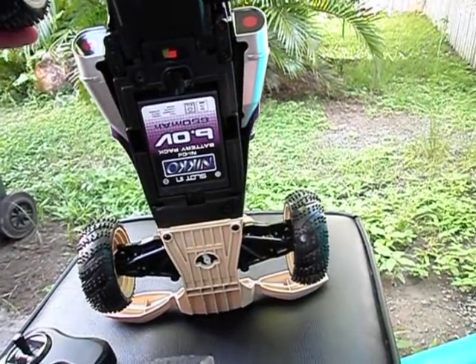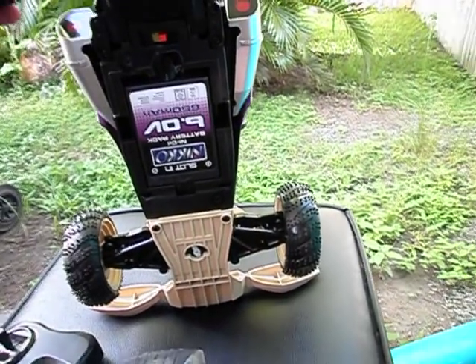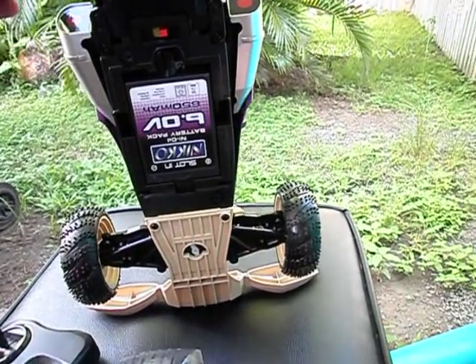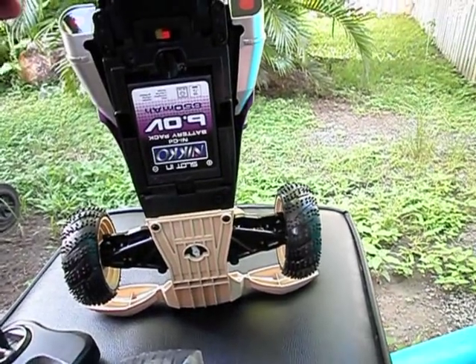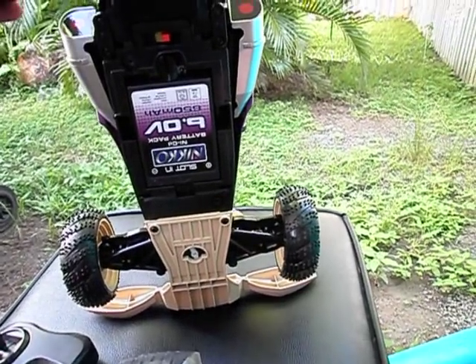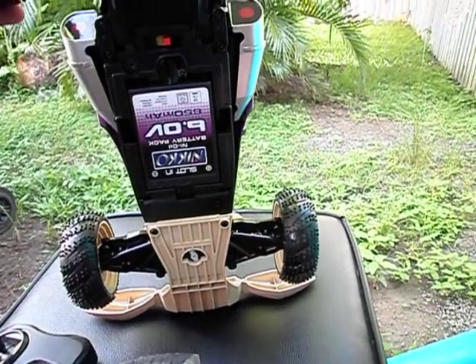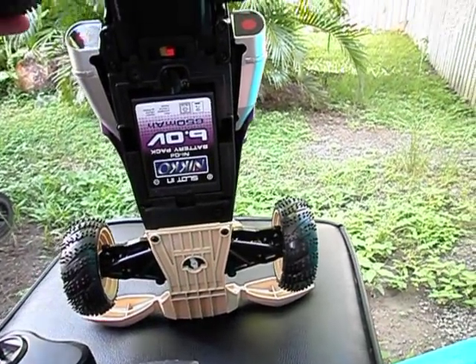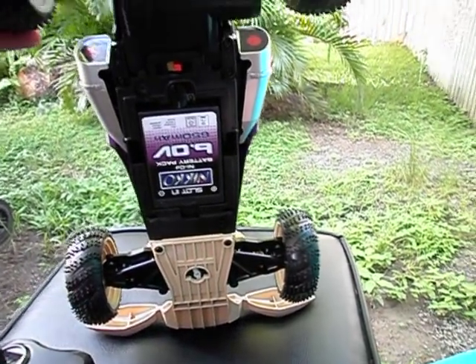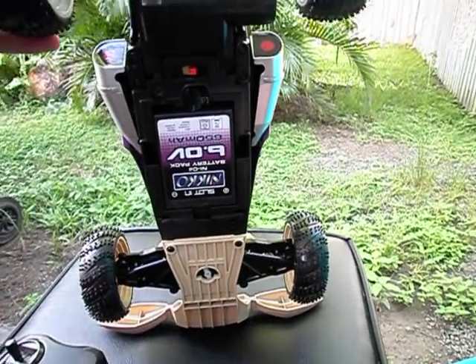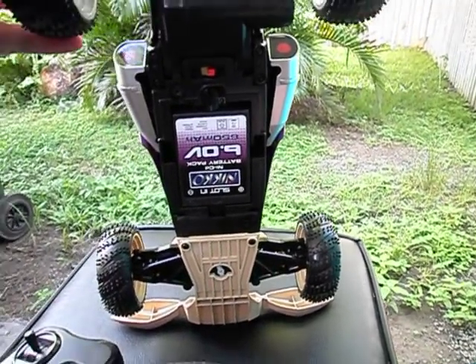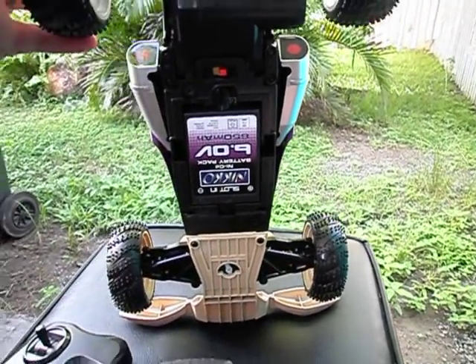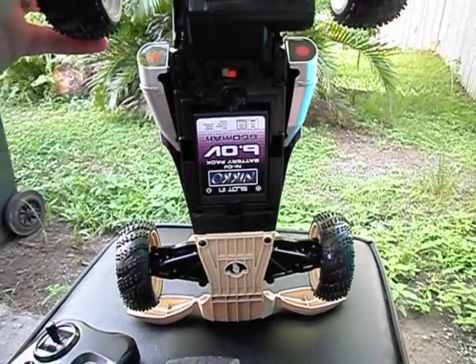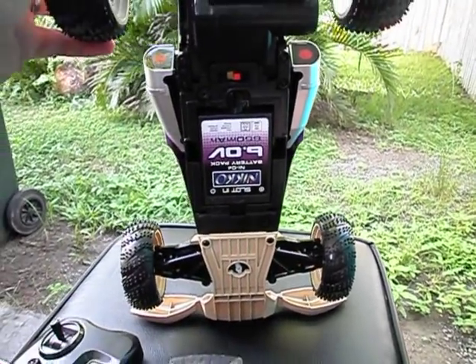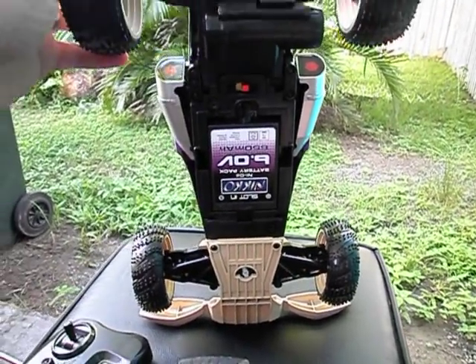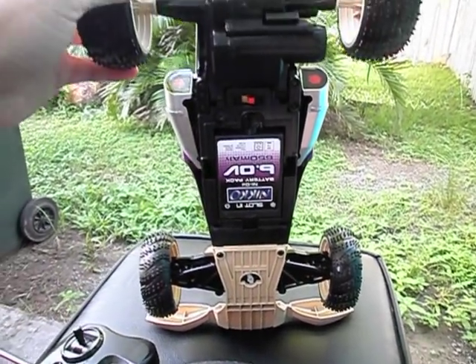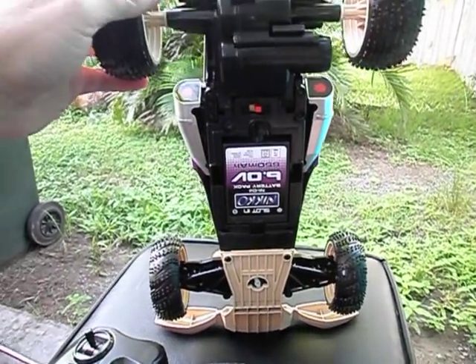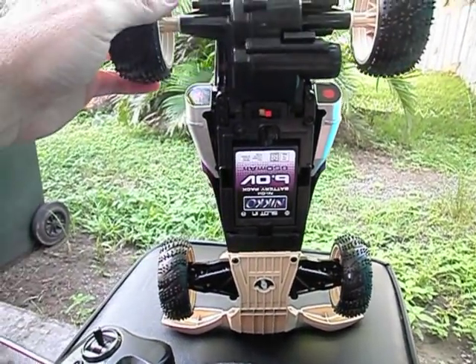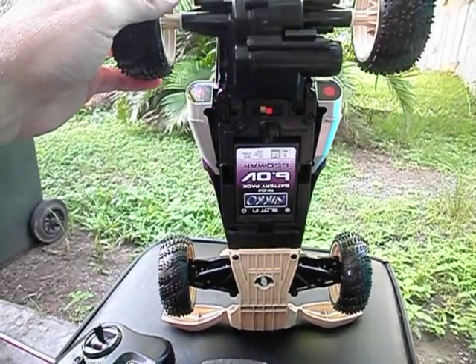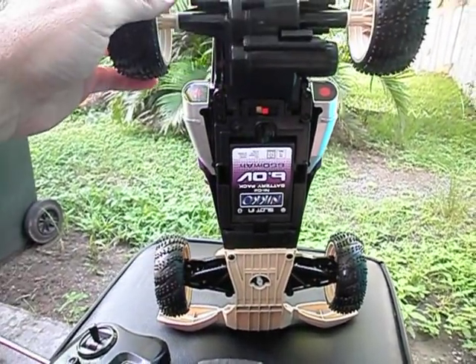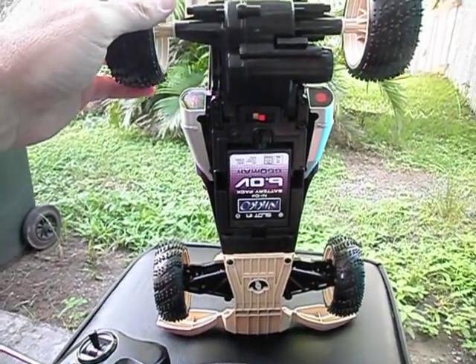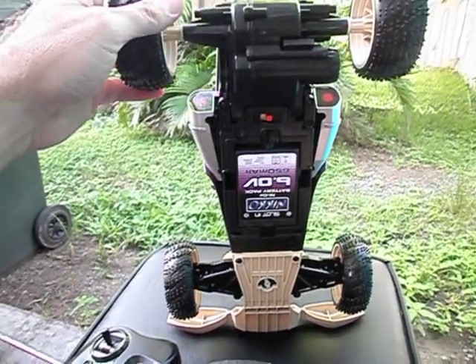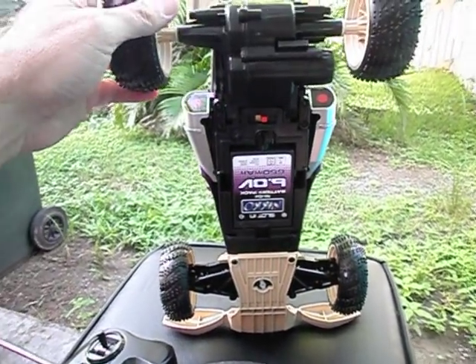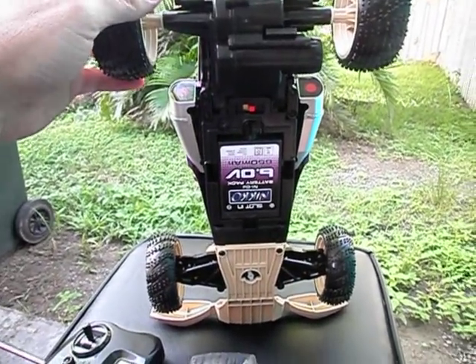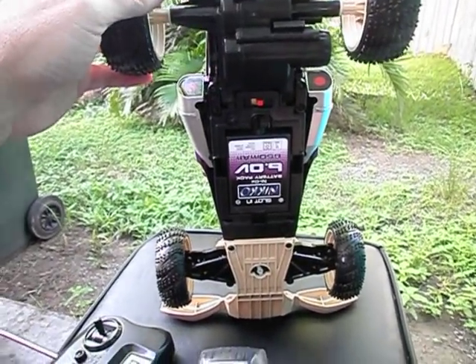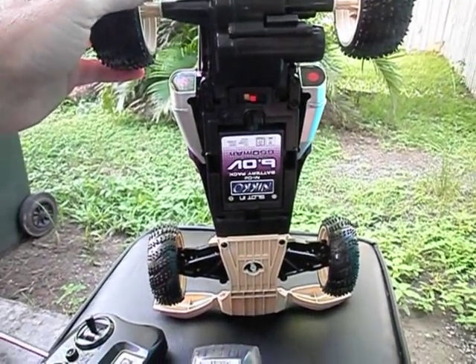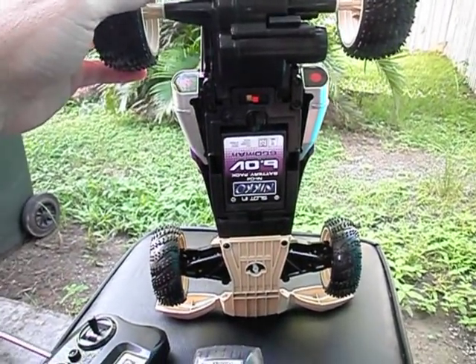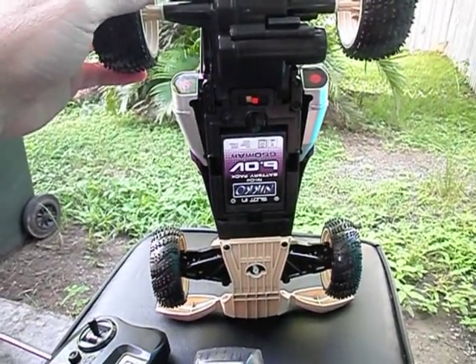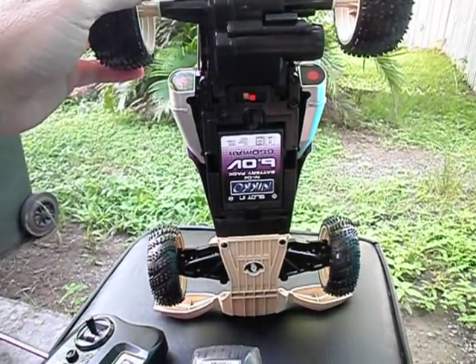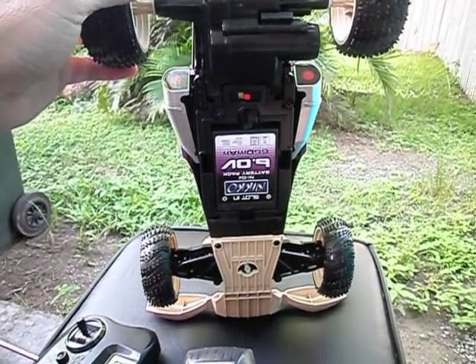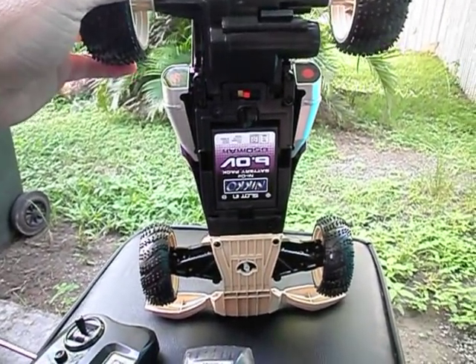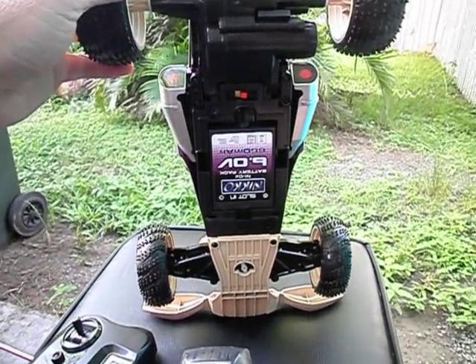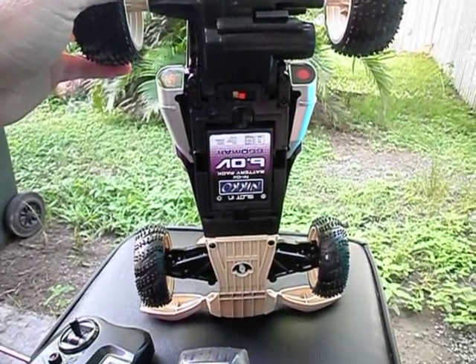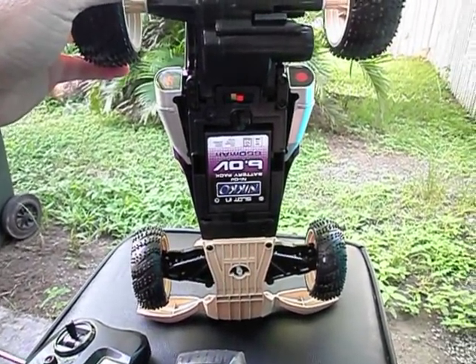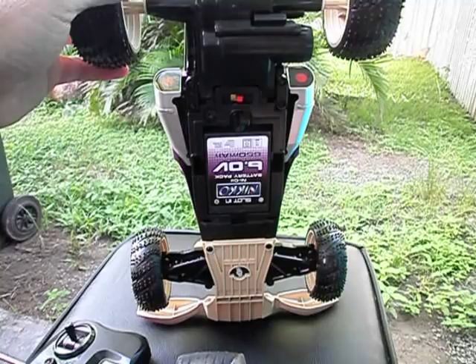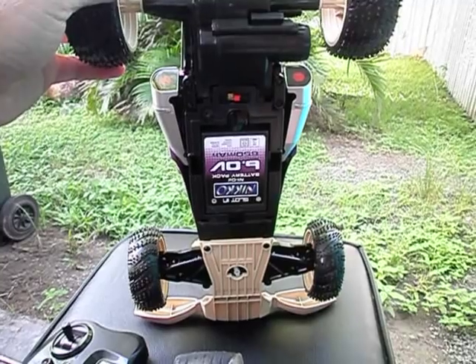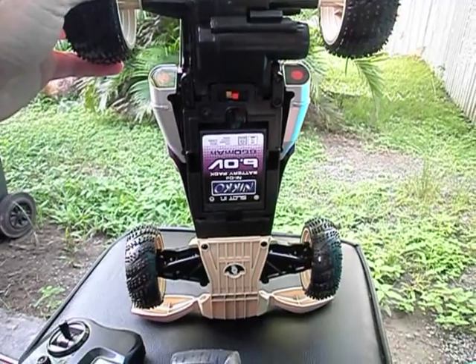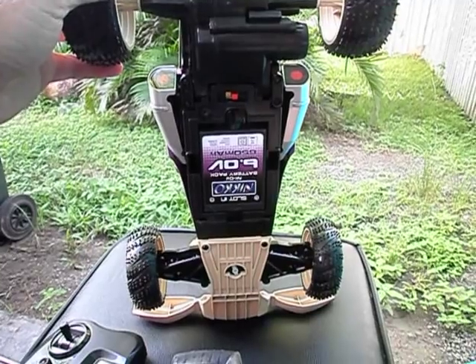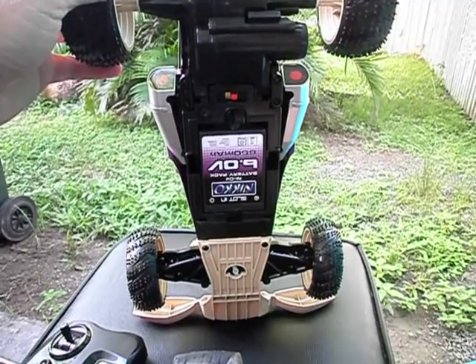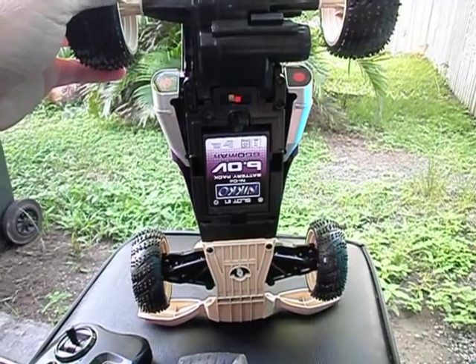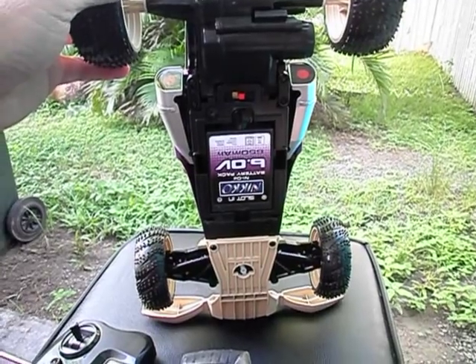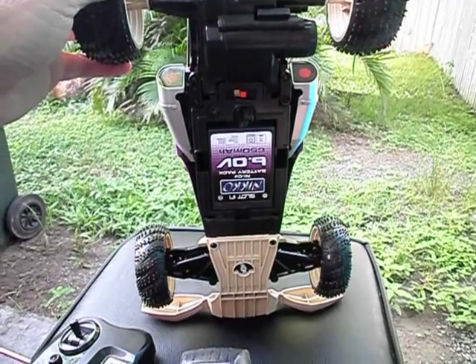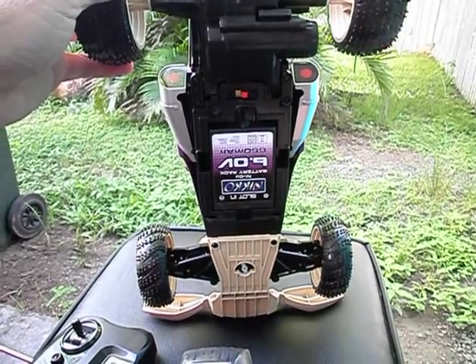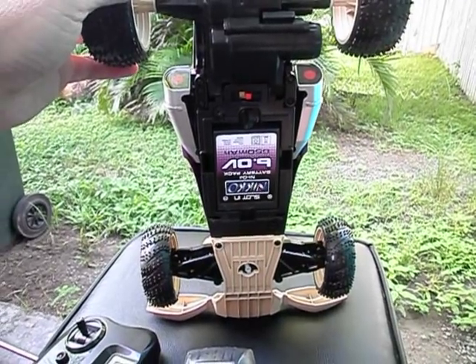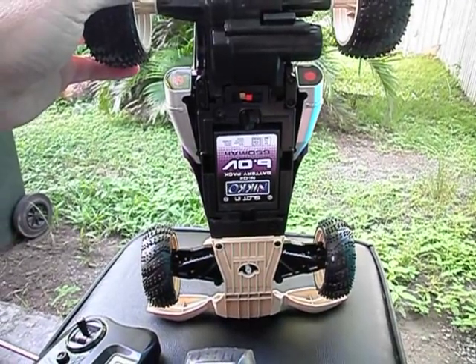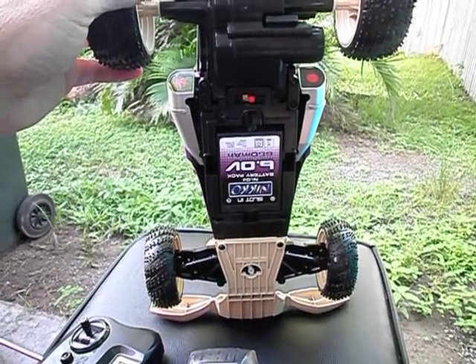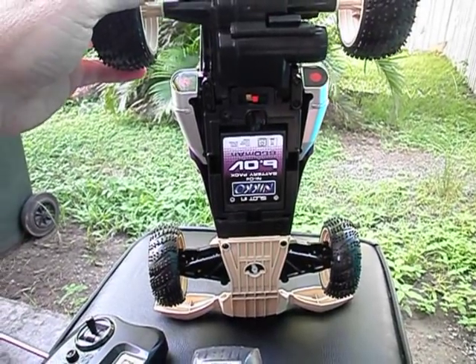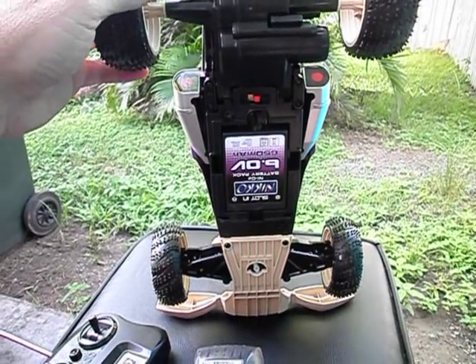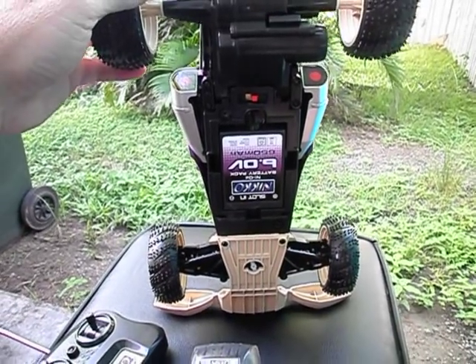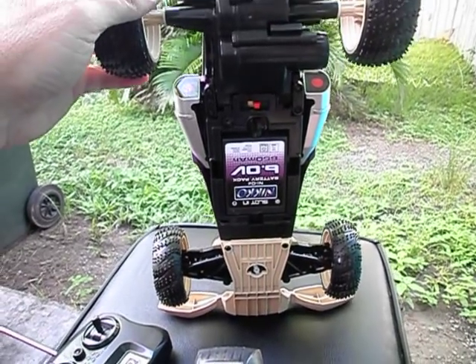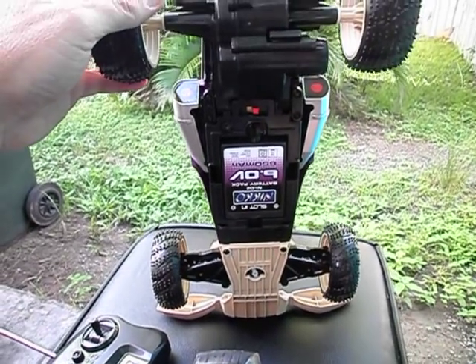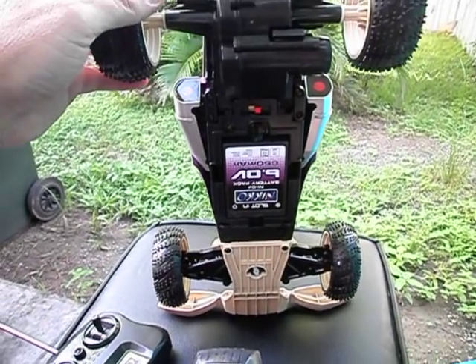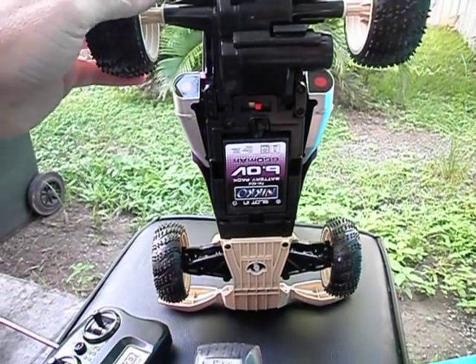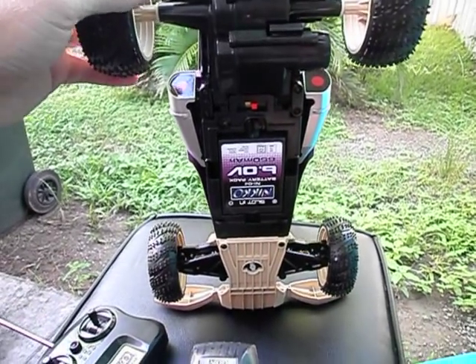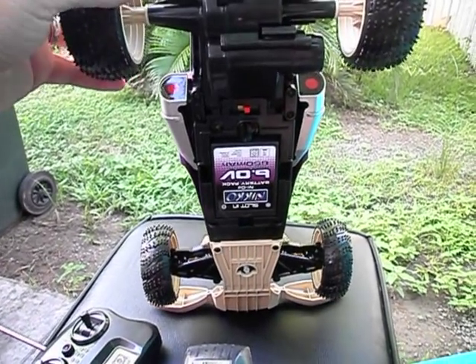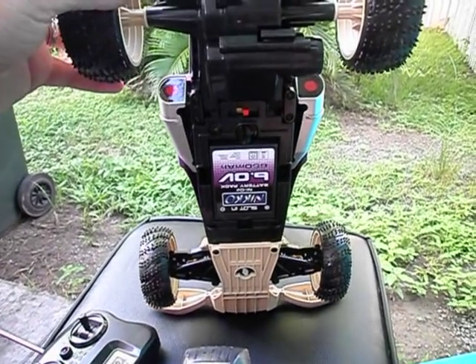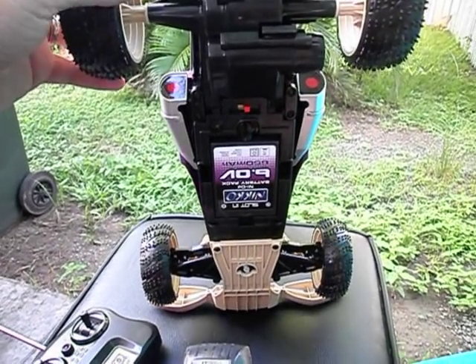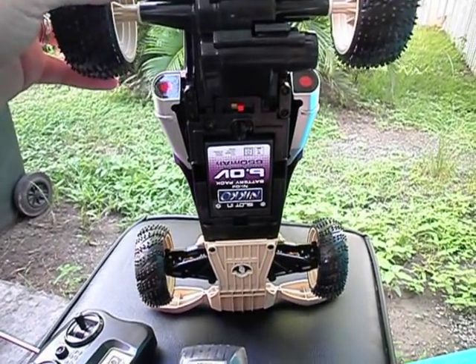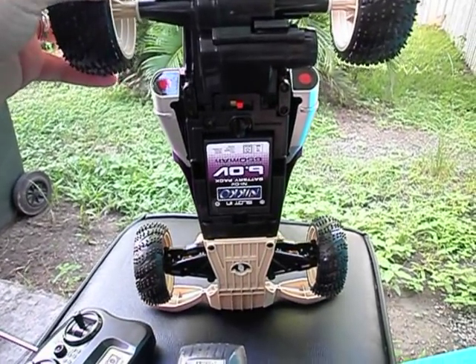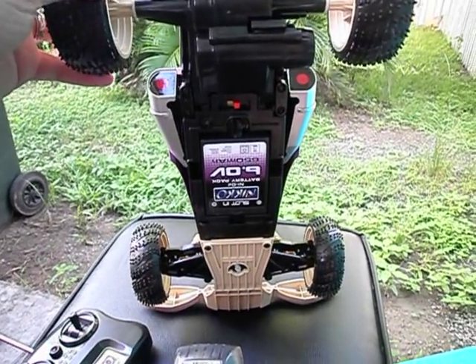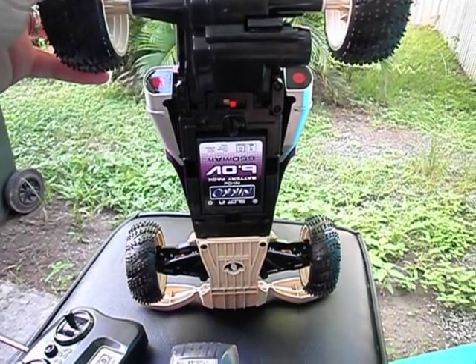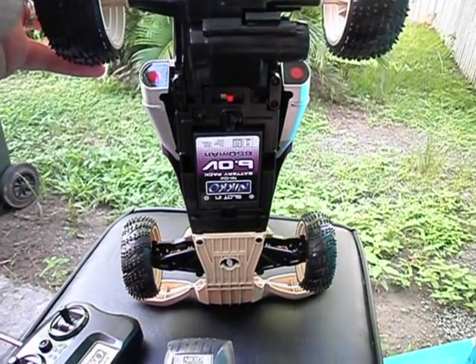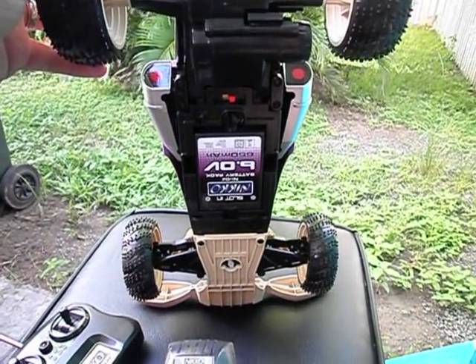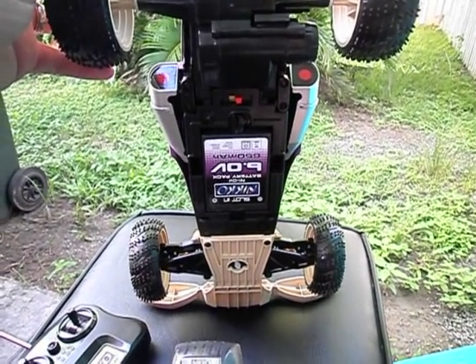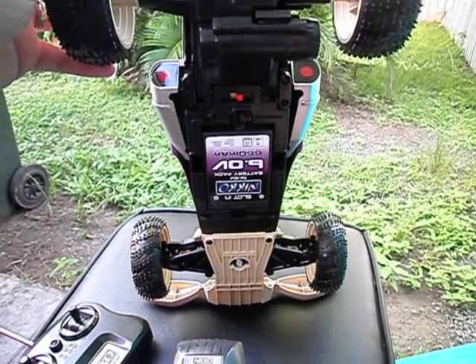I'll just pause this and we'll get some action shots of this thing running.